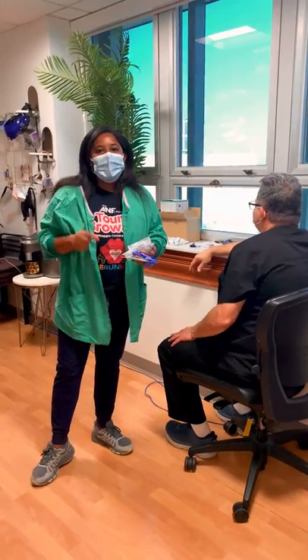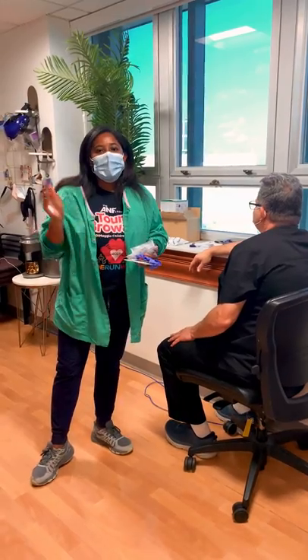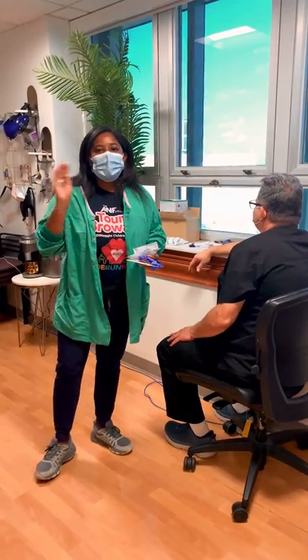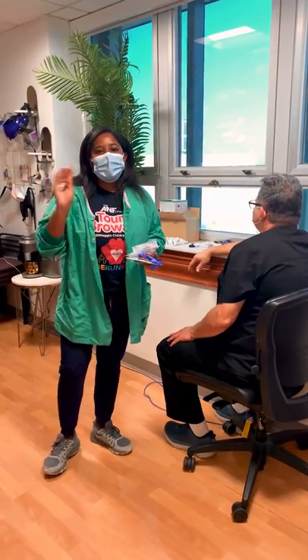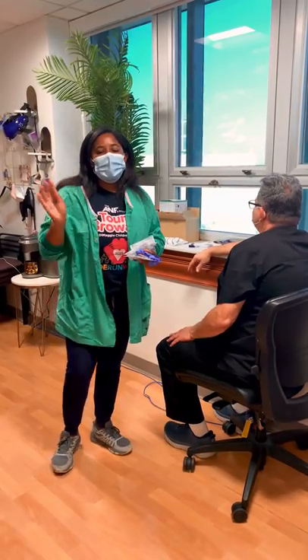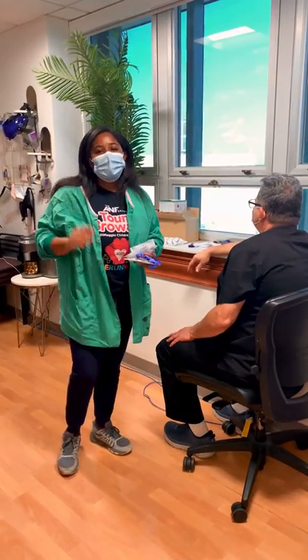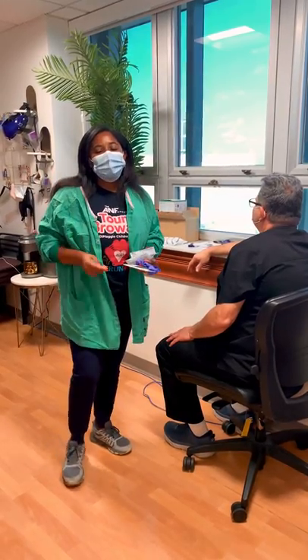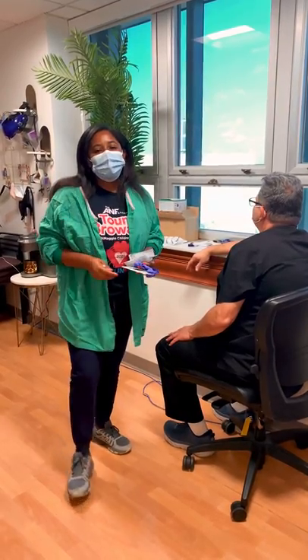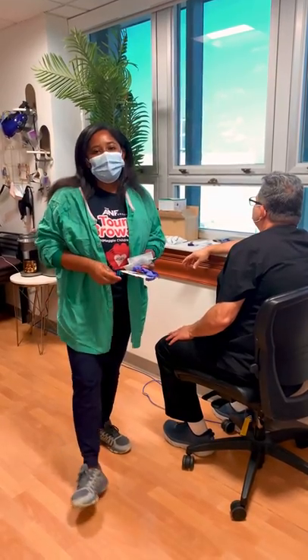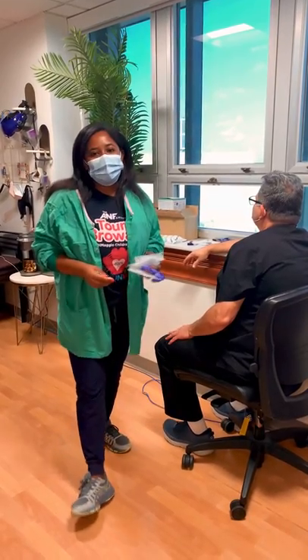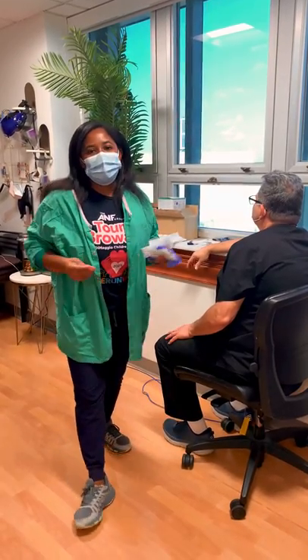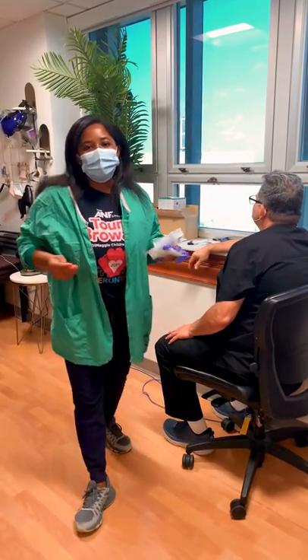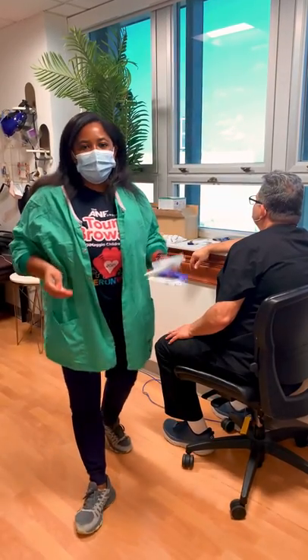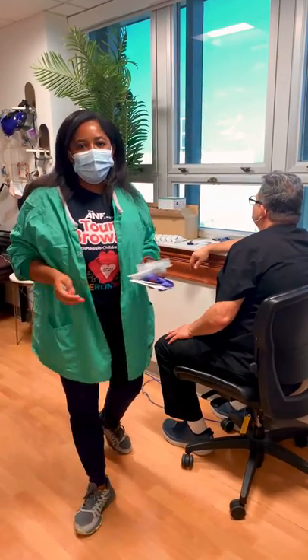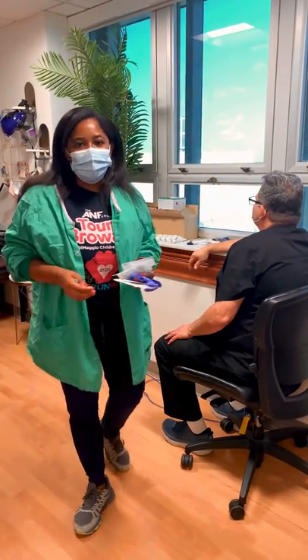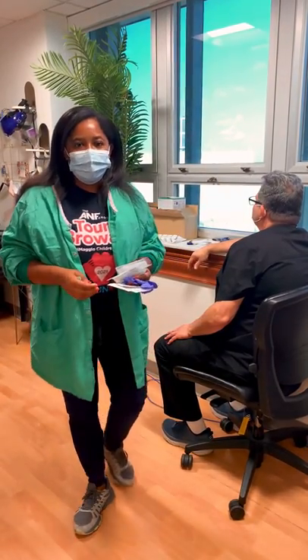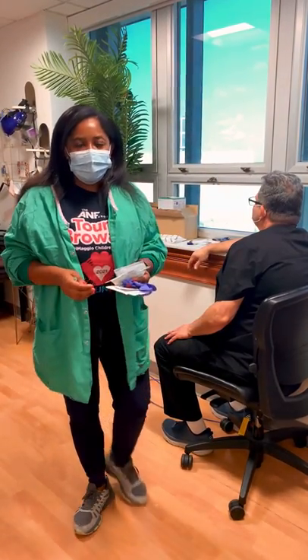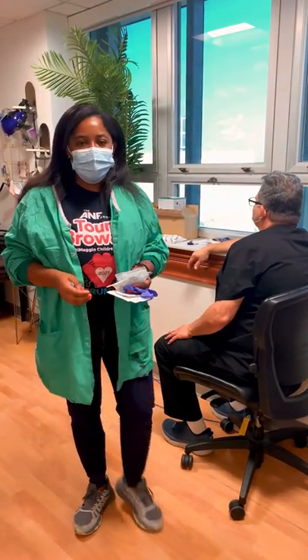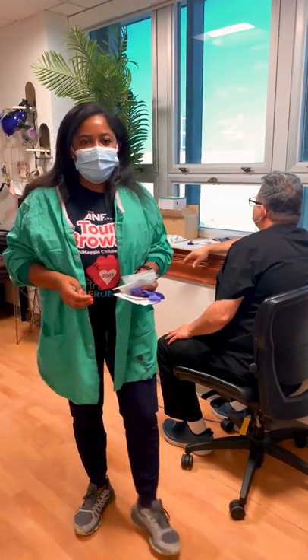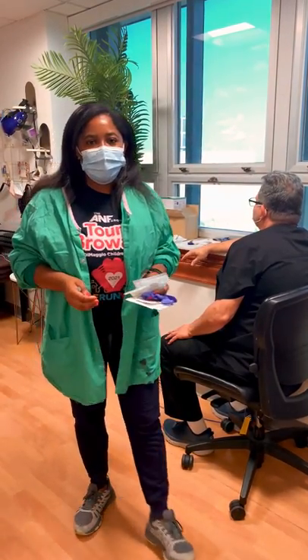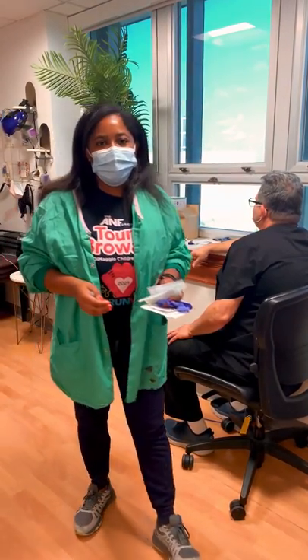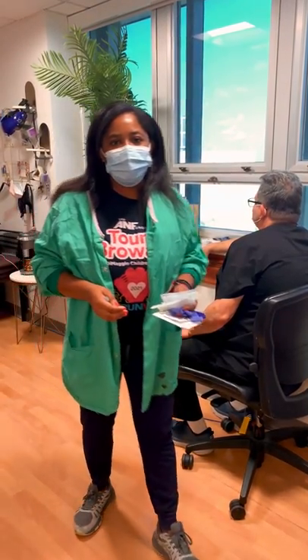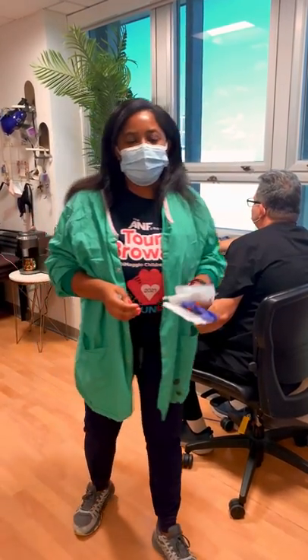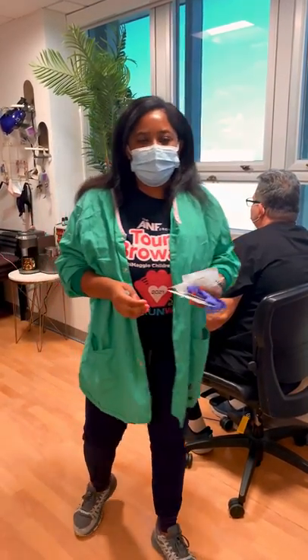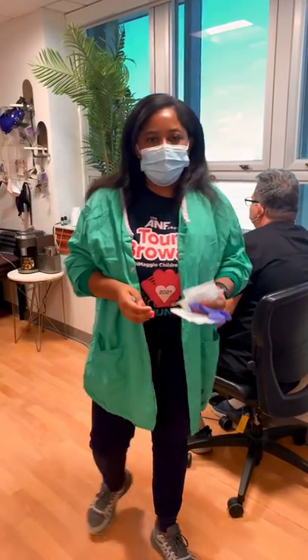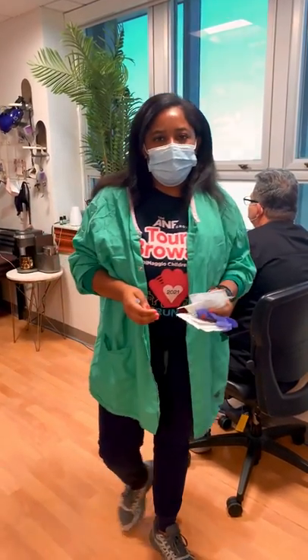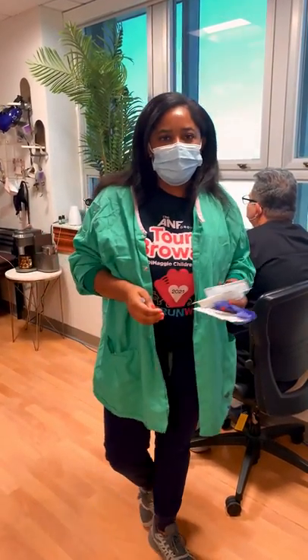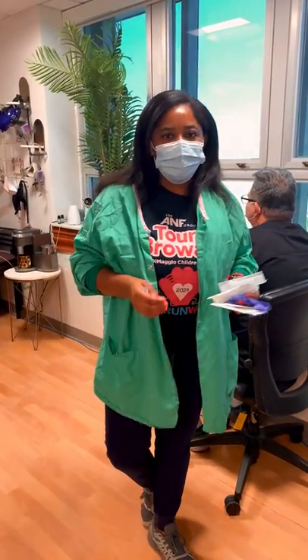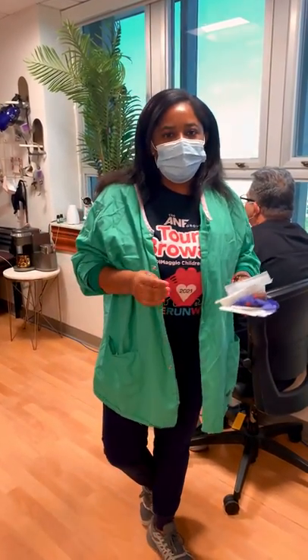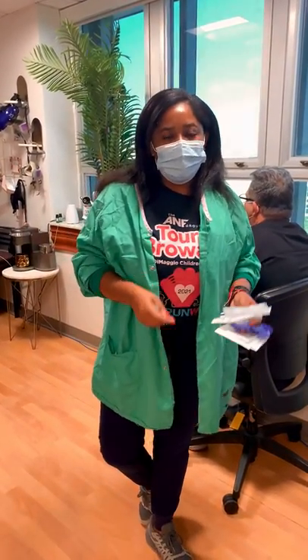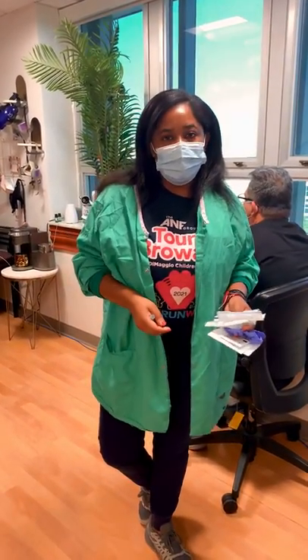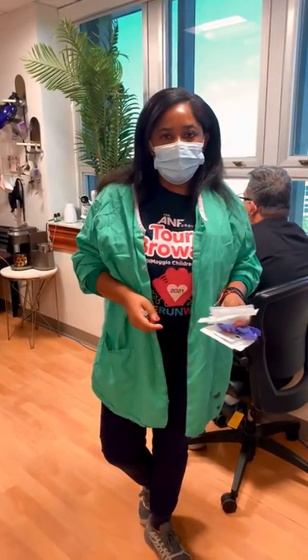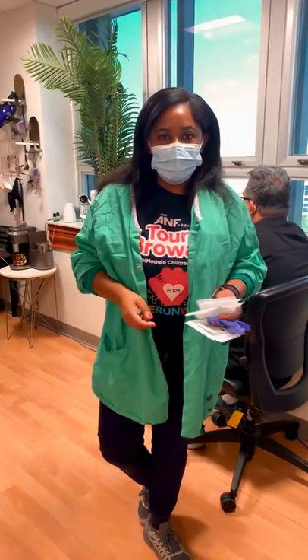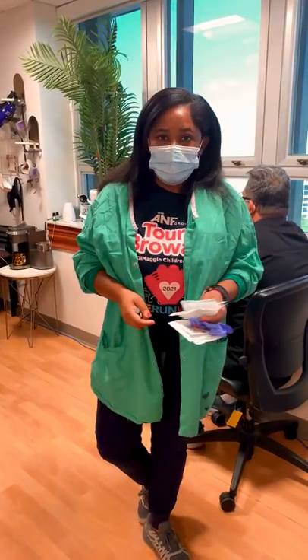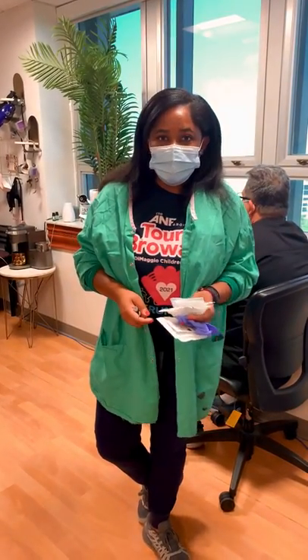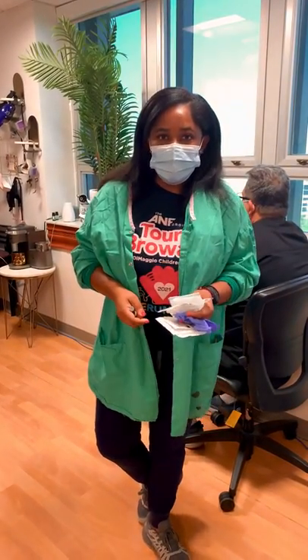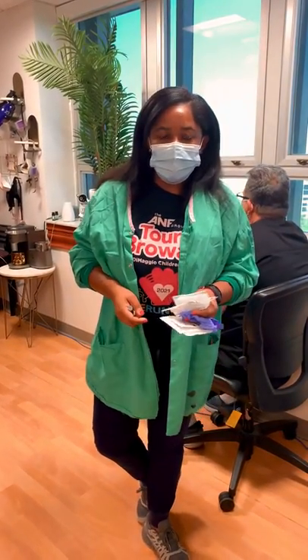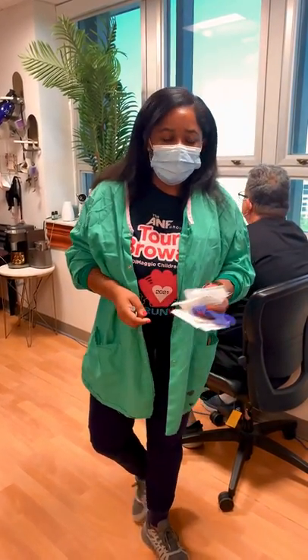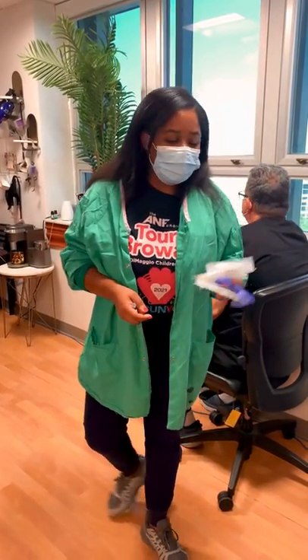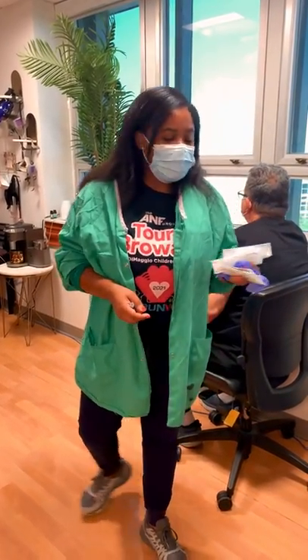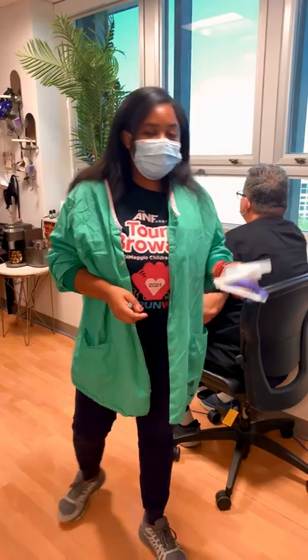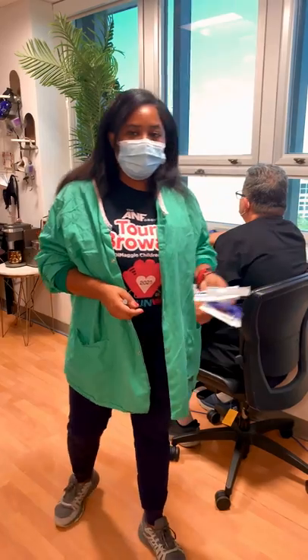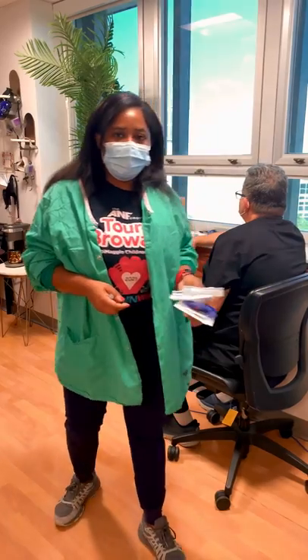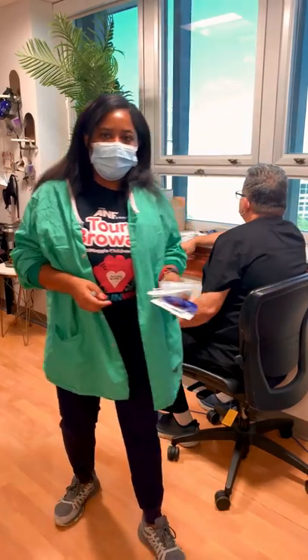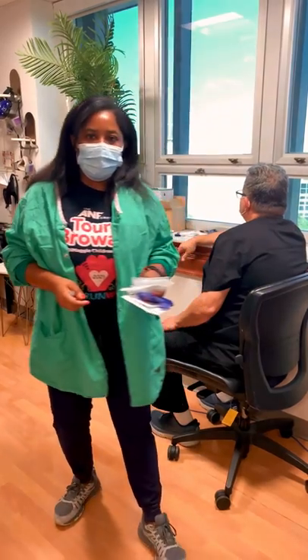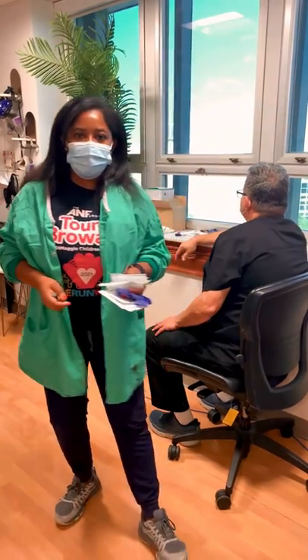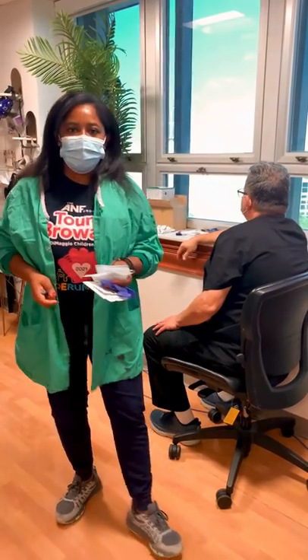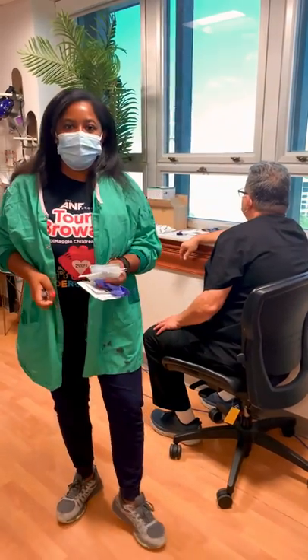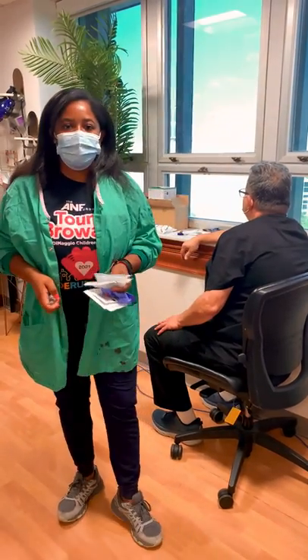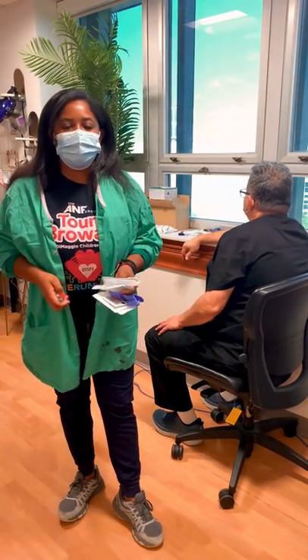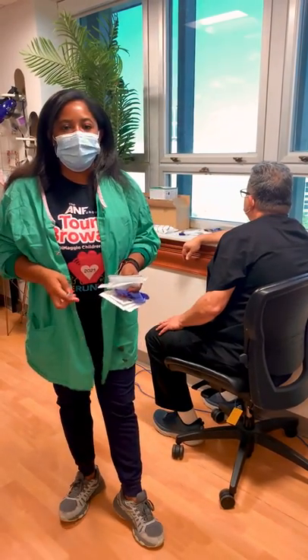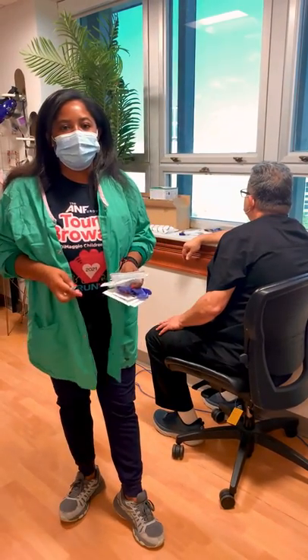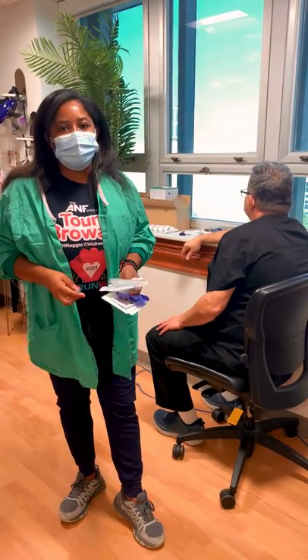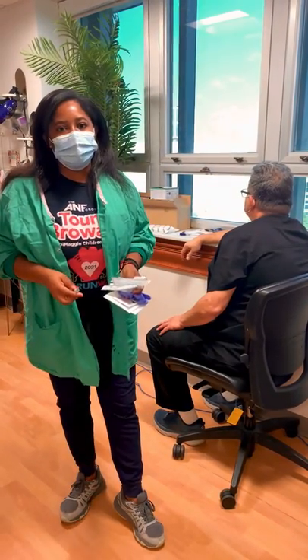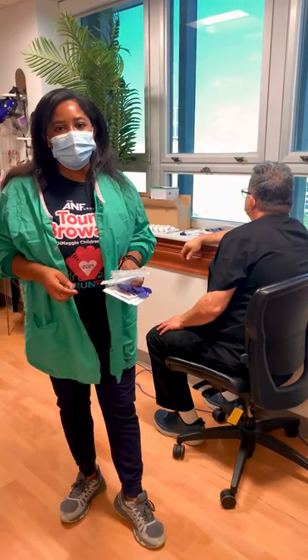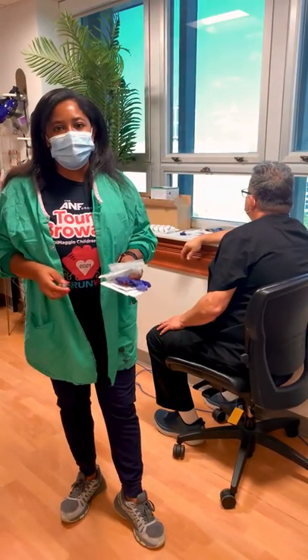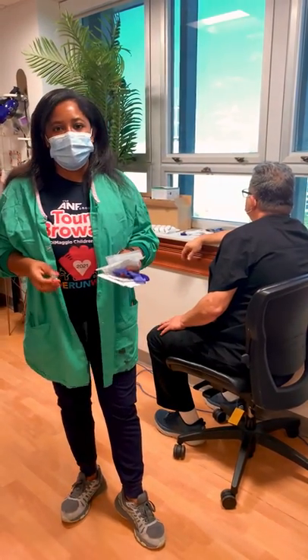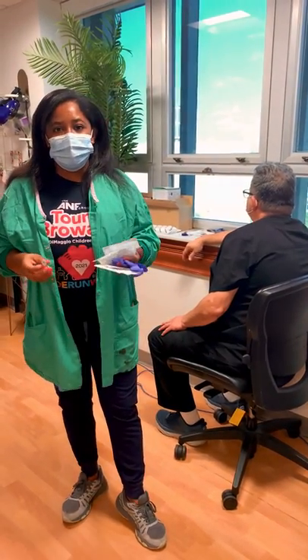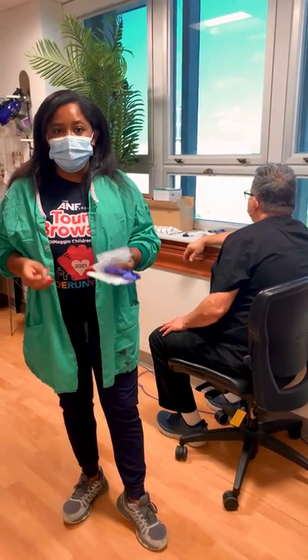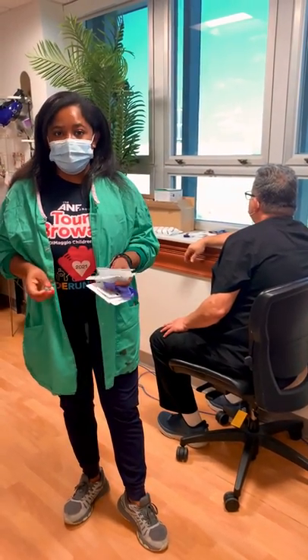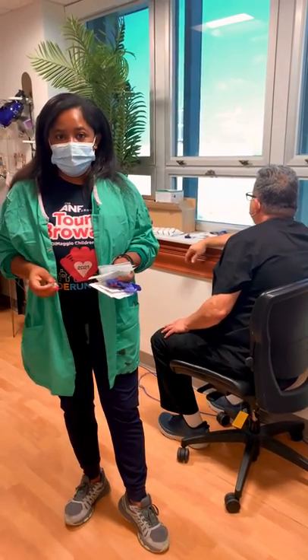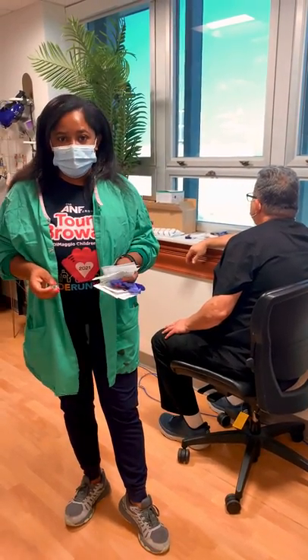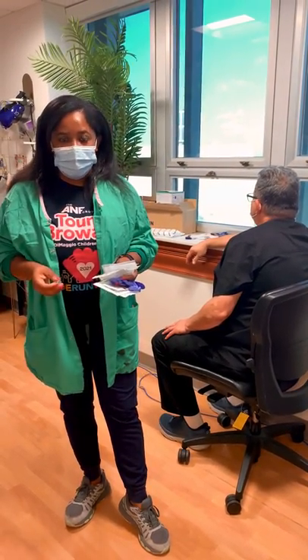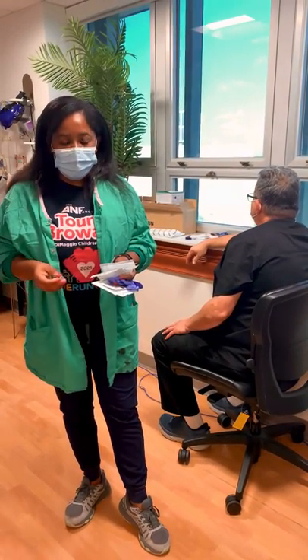Hi guys, so for today's video we're just going to review how to do IM injections. In particular, I'm going to be administering a flu shot.